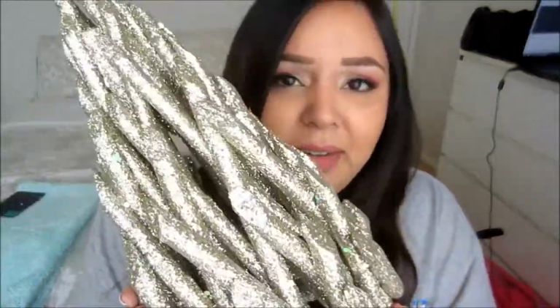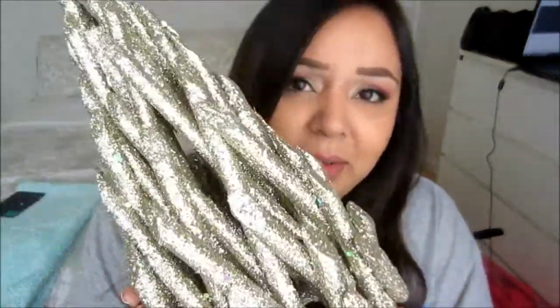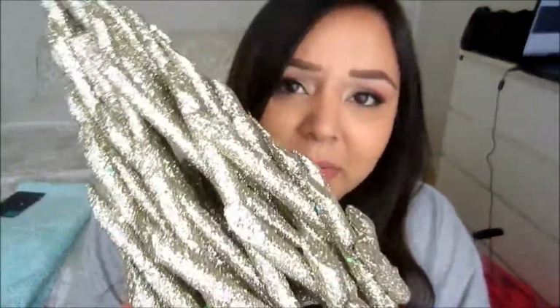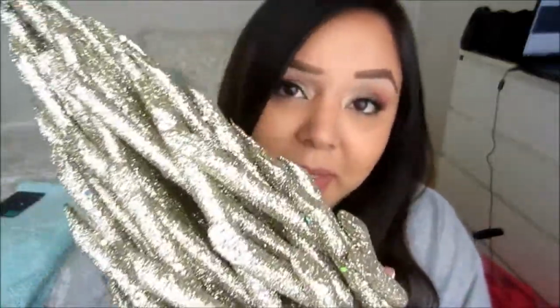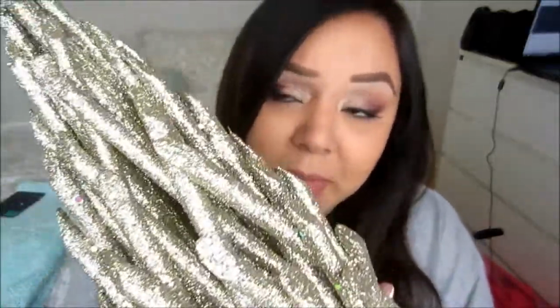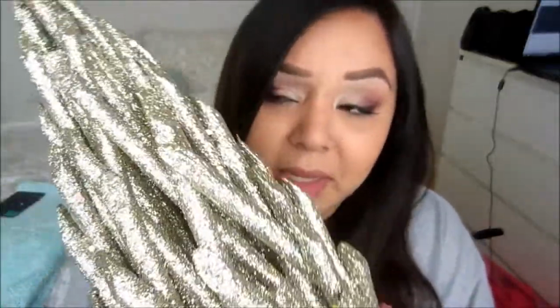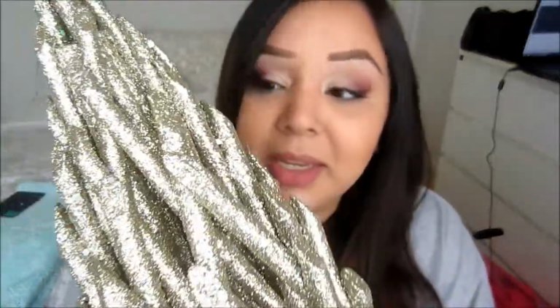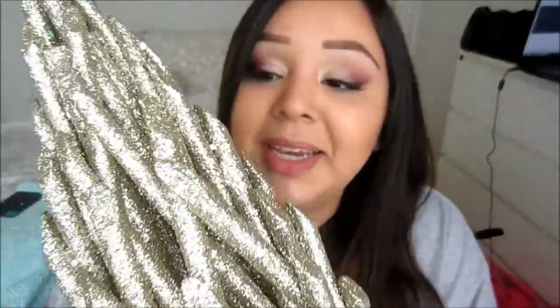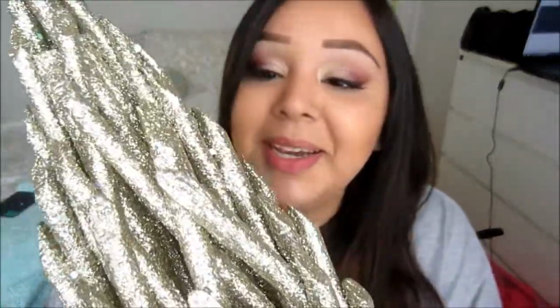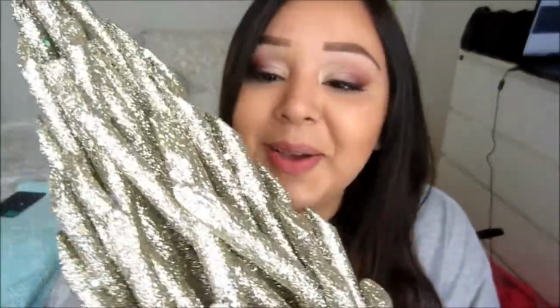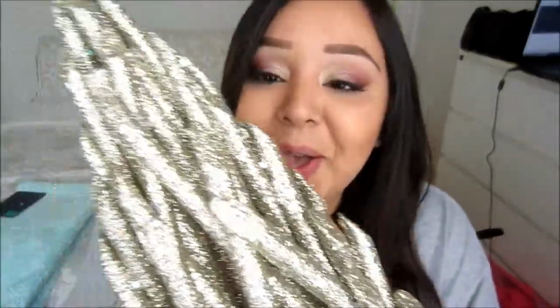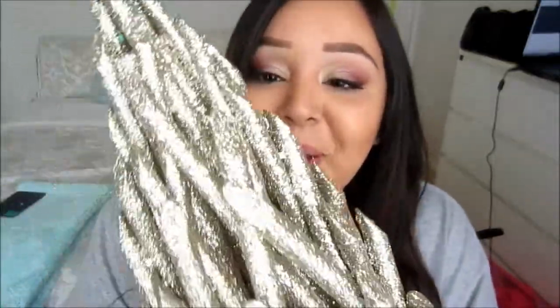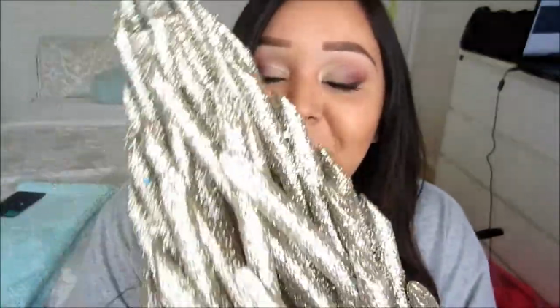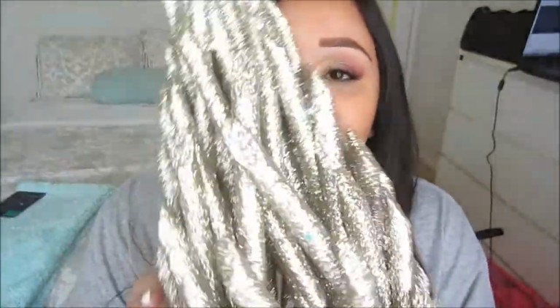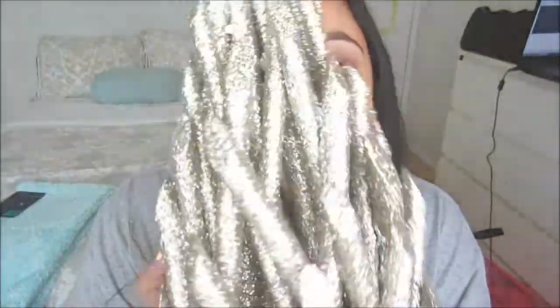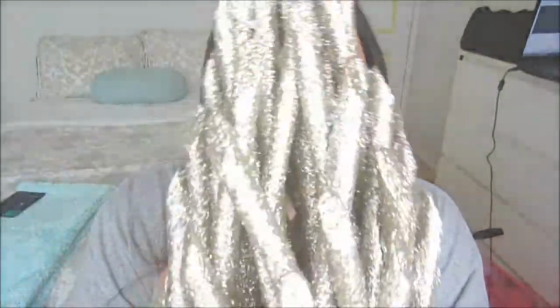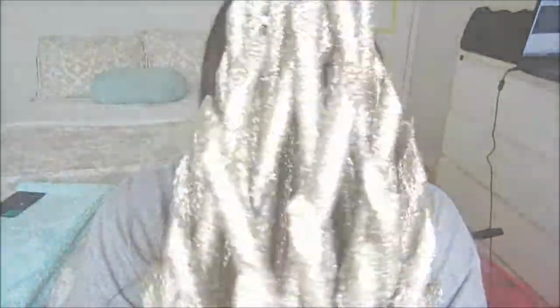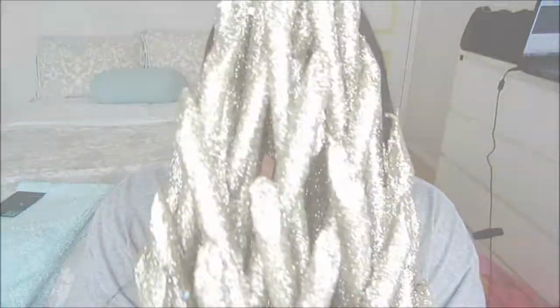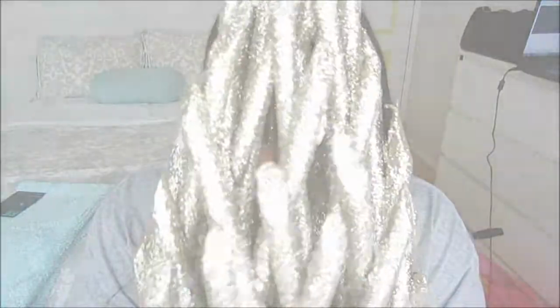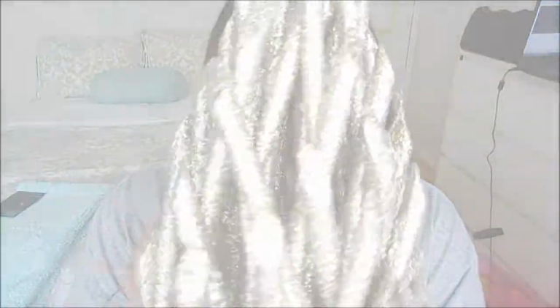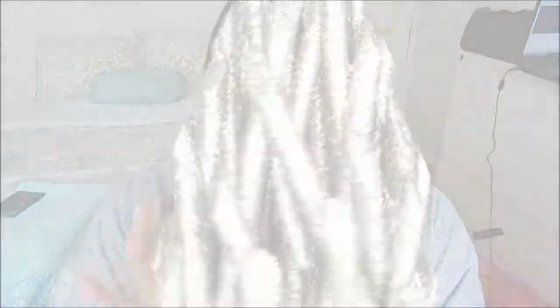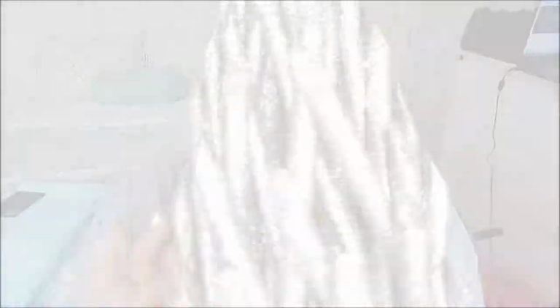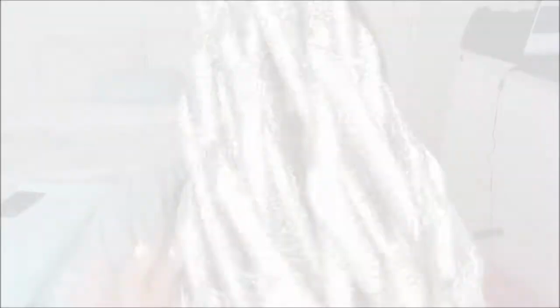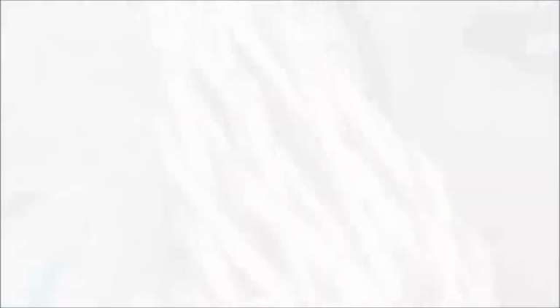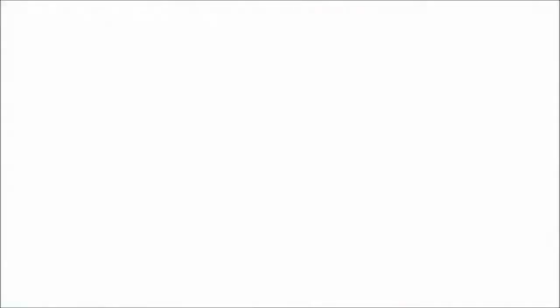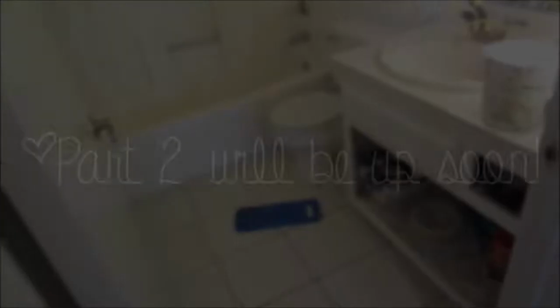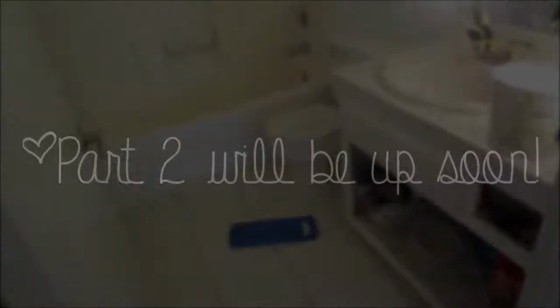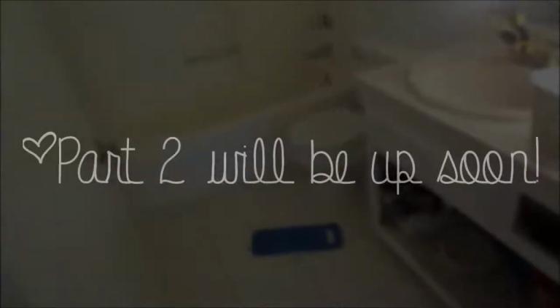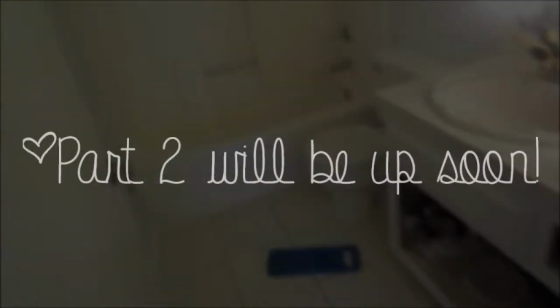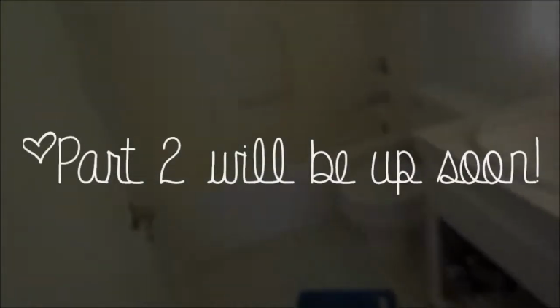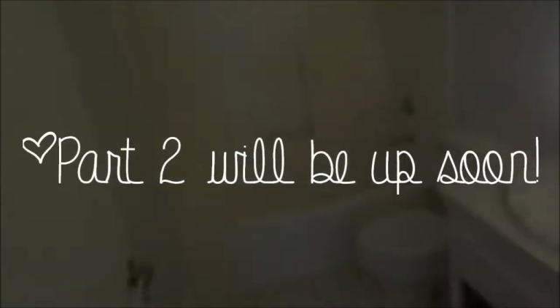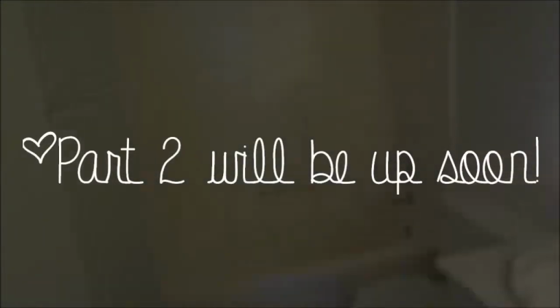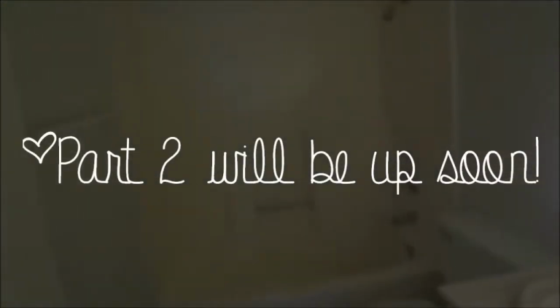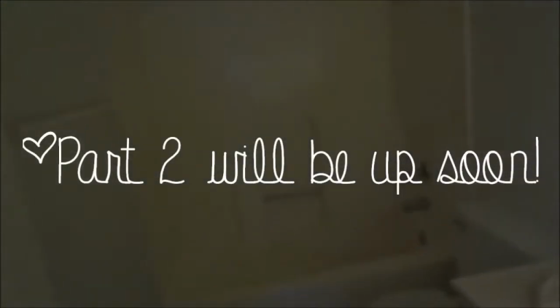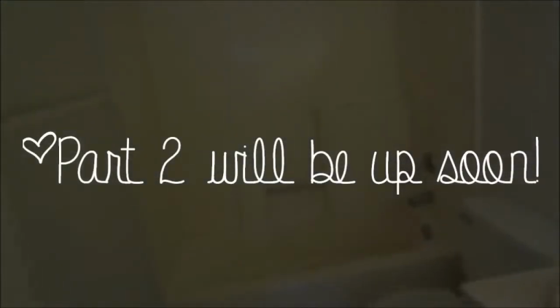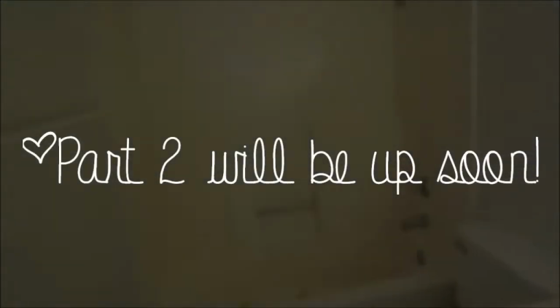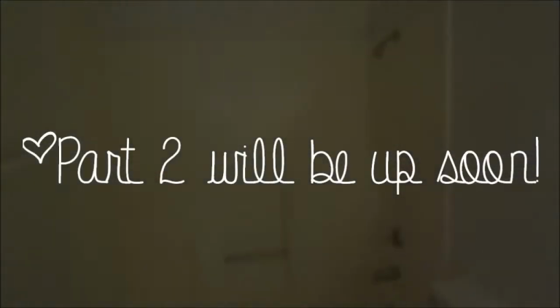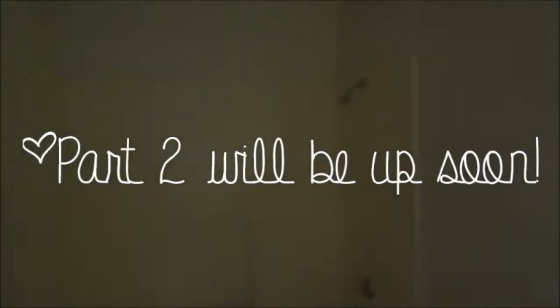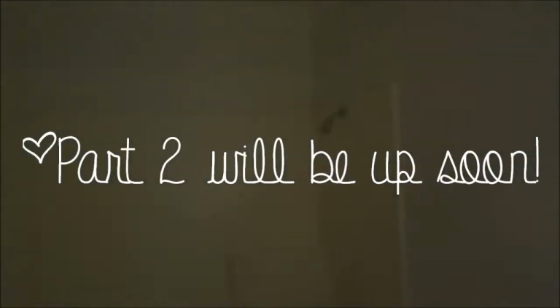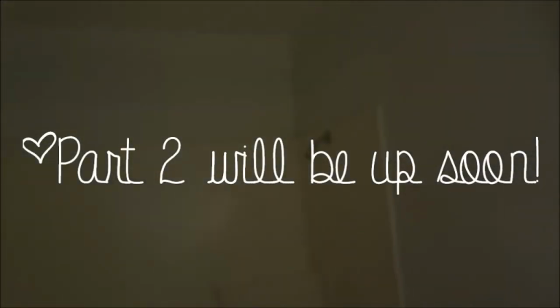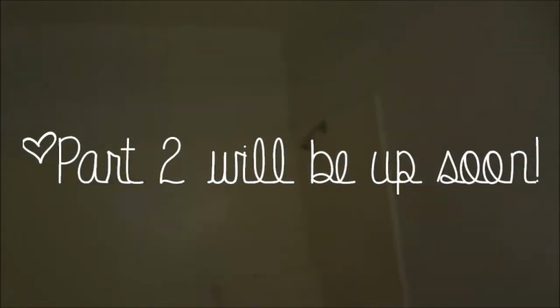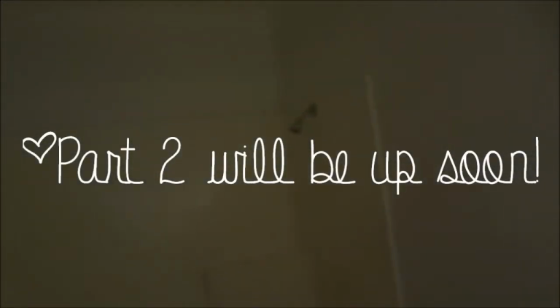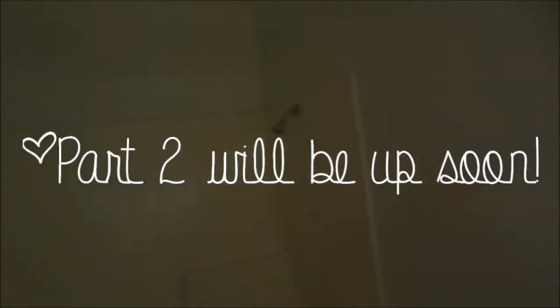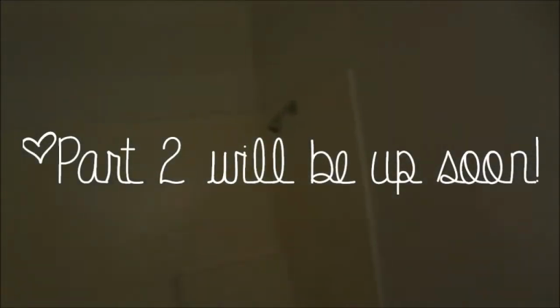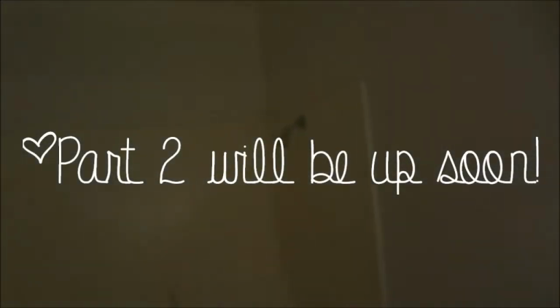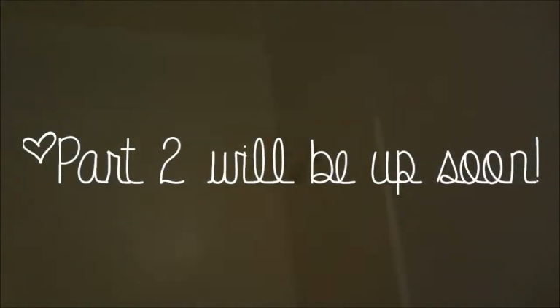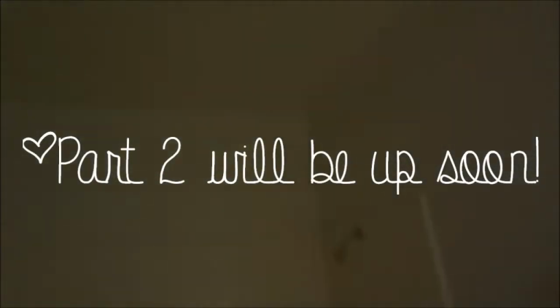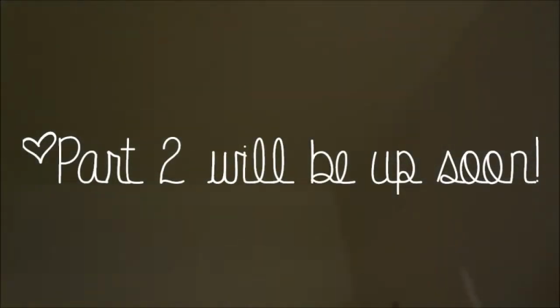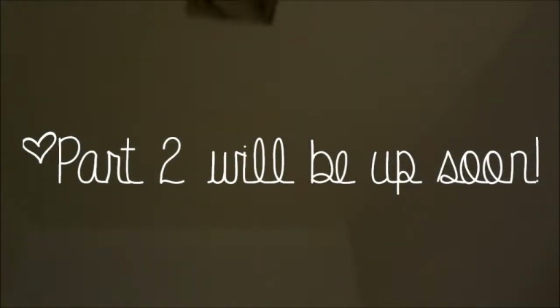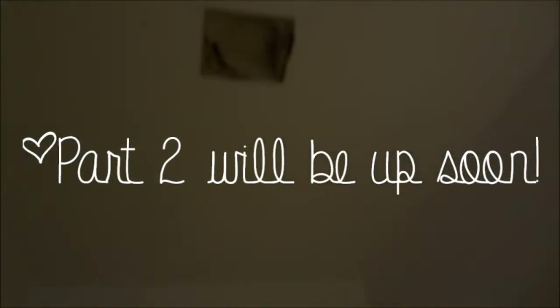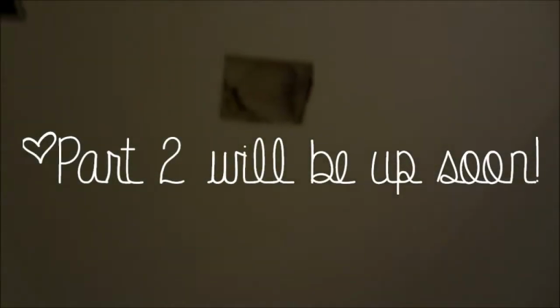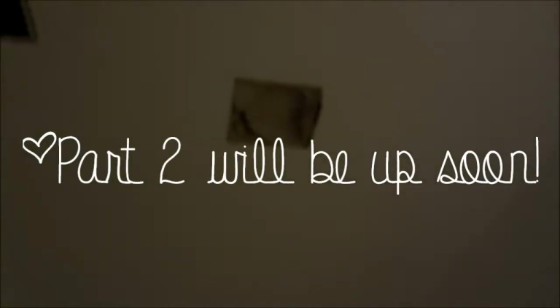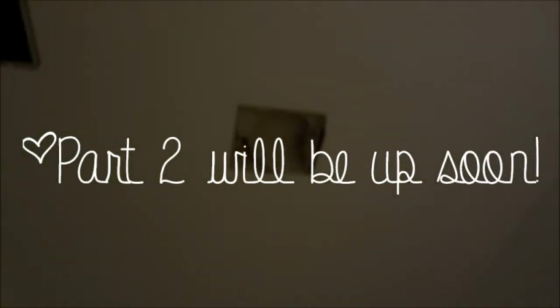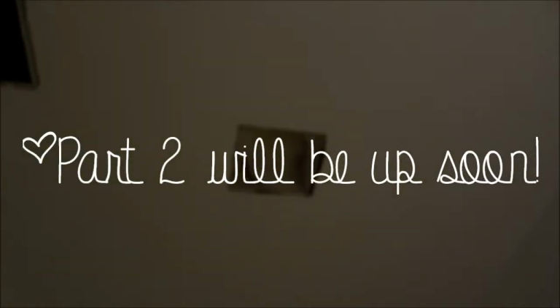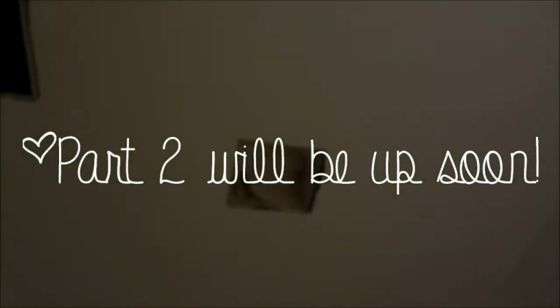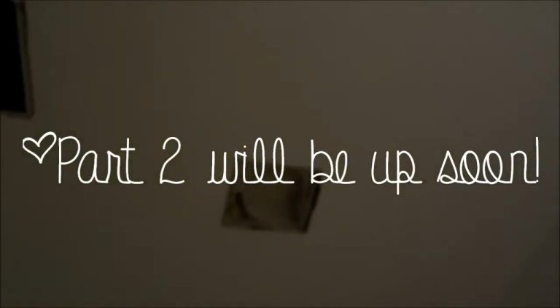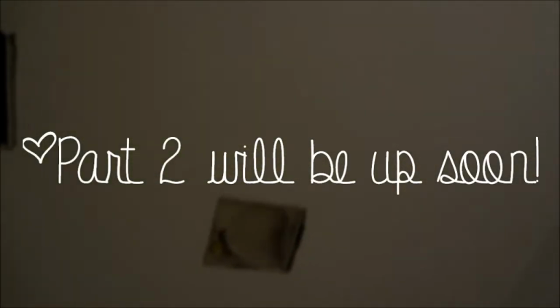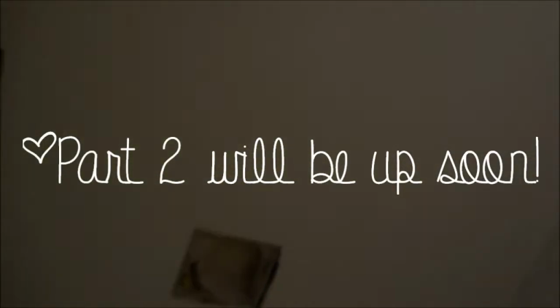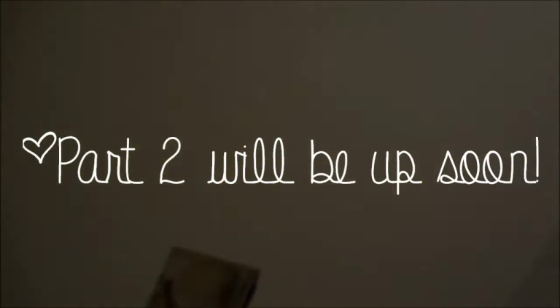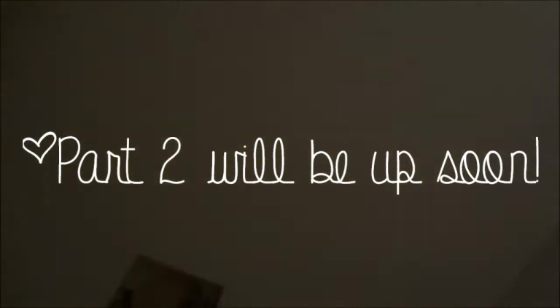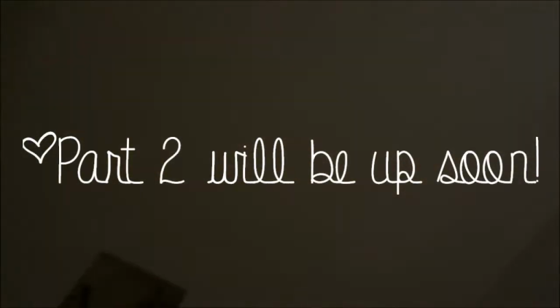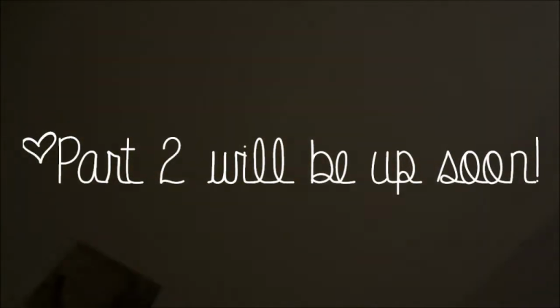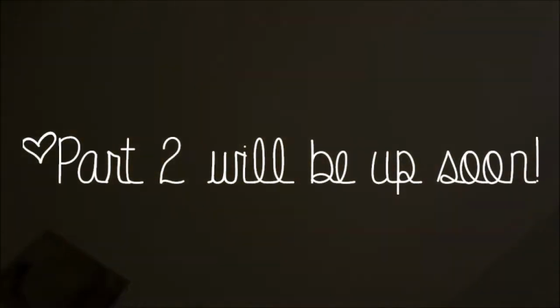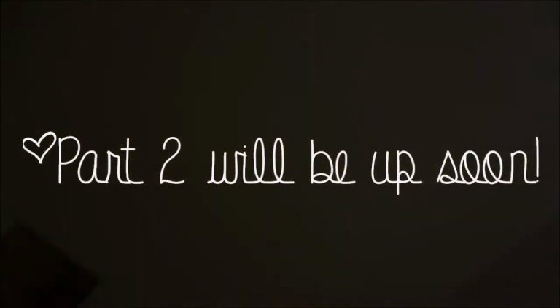I thought it was really pretty. This is the status now — he went over the ceiling white.